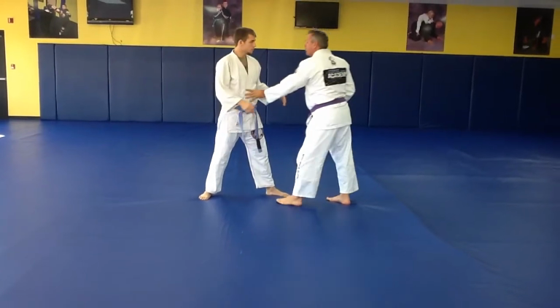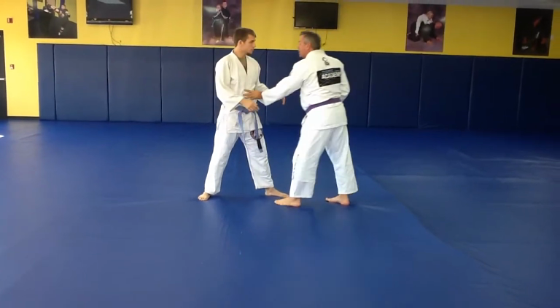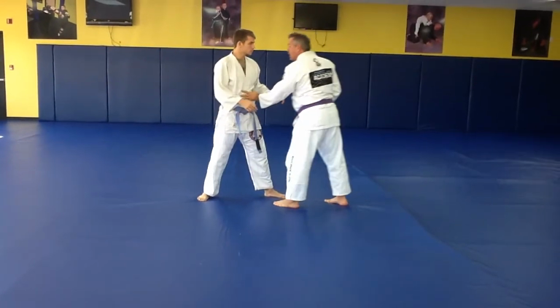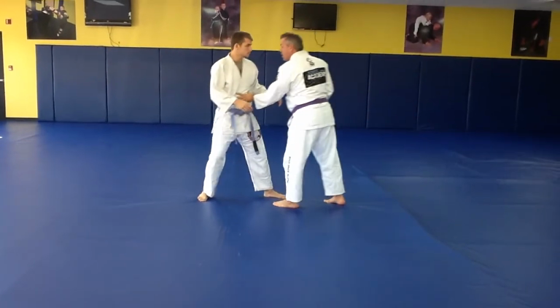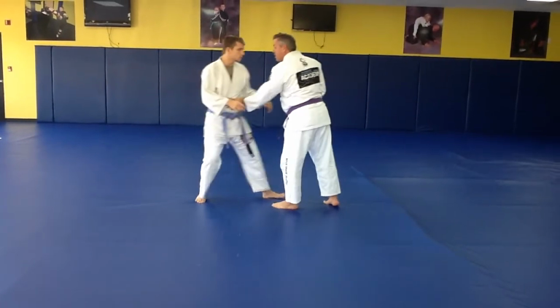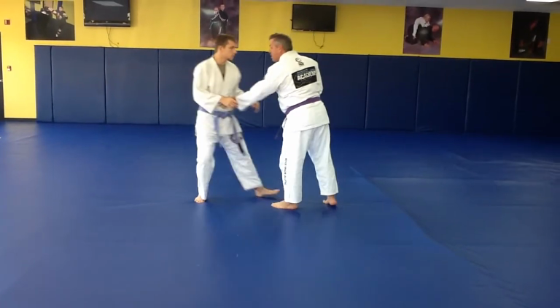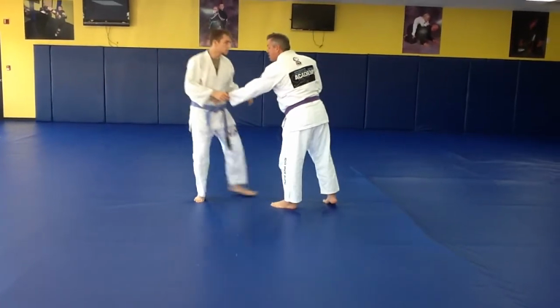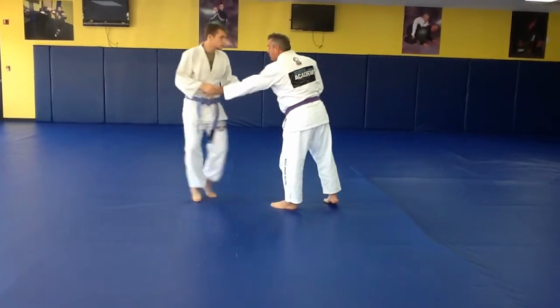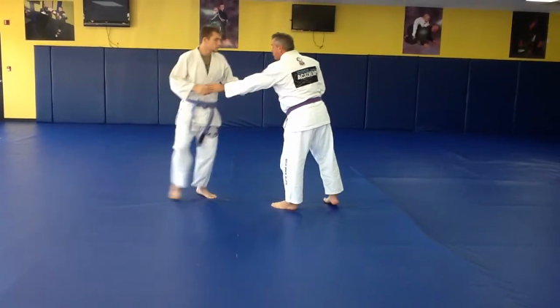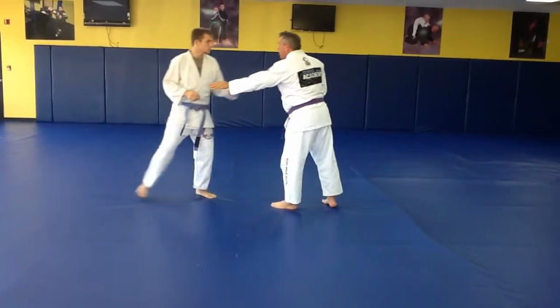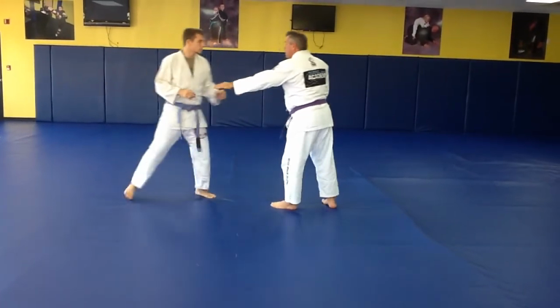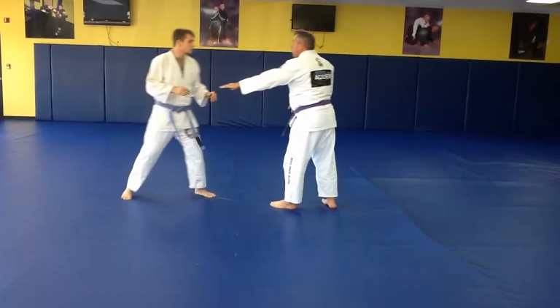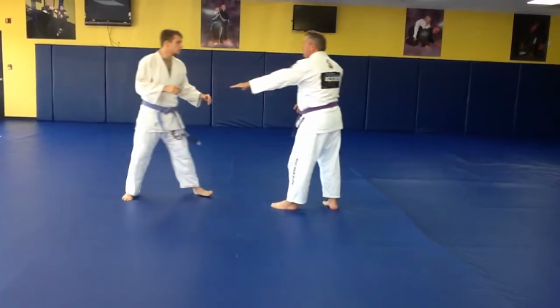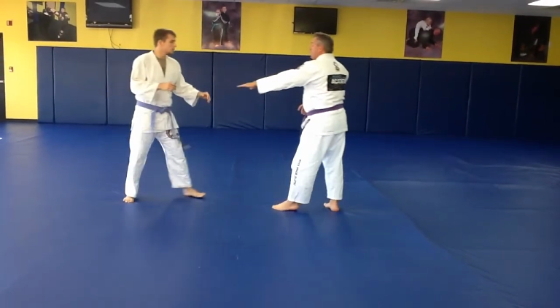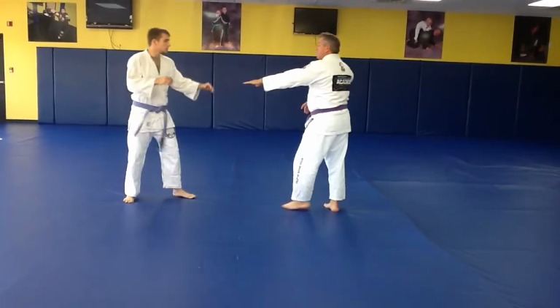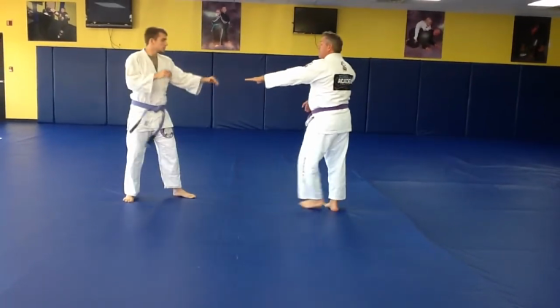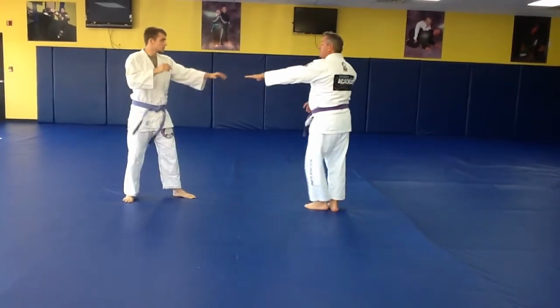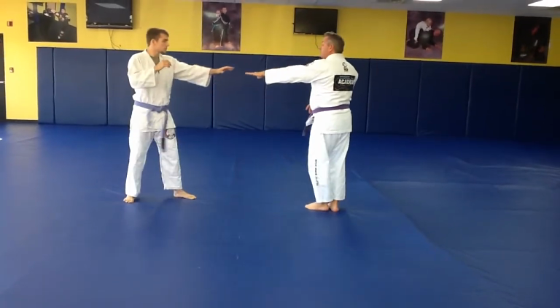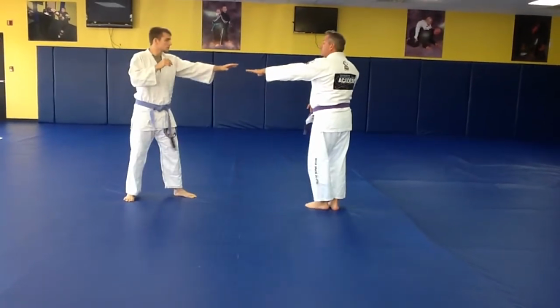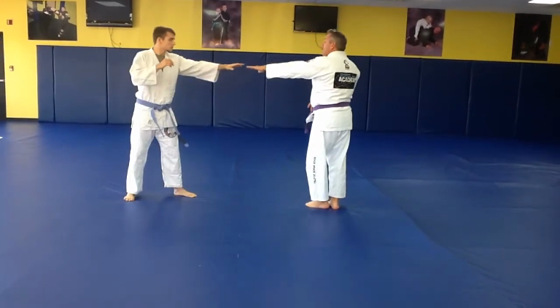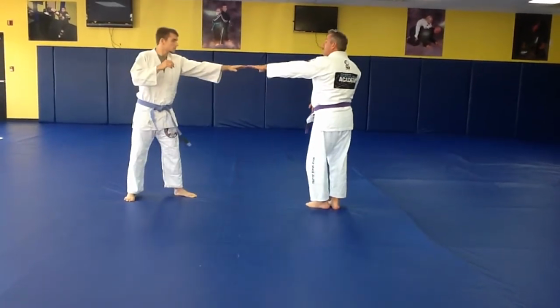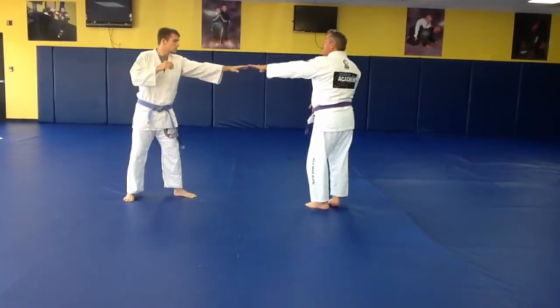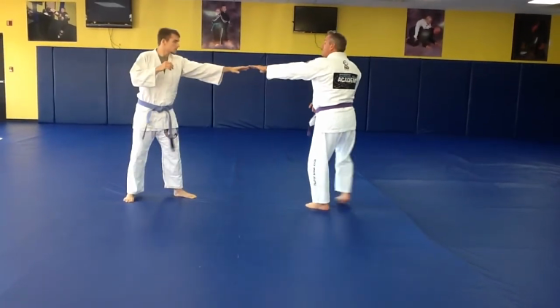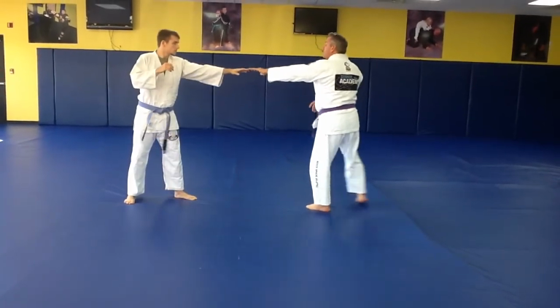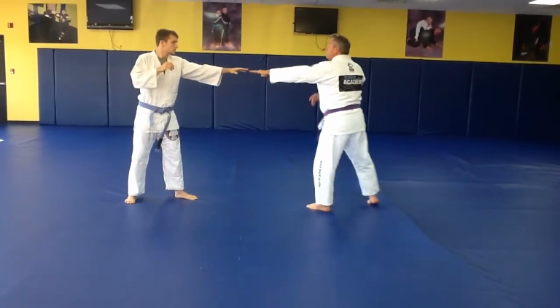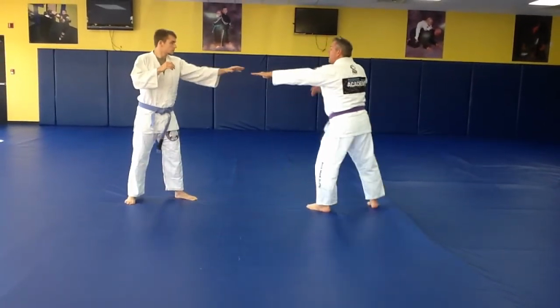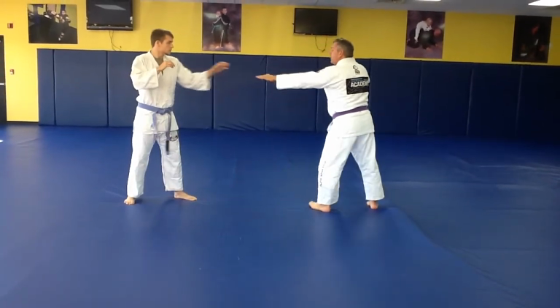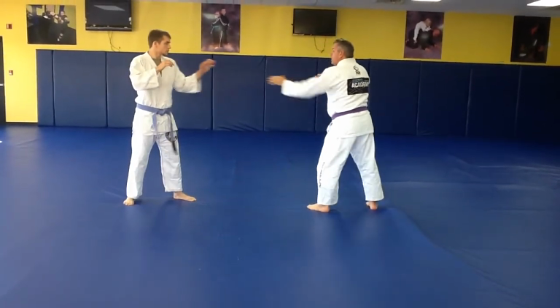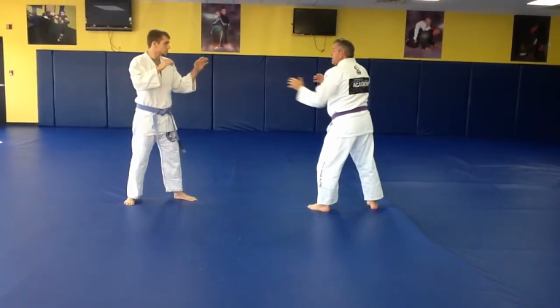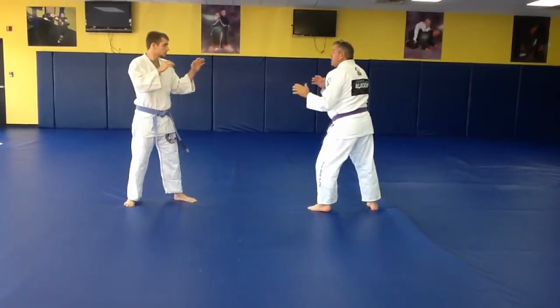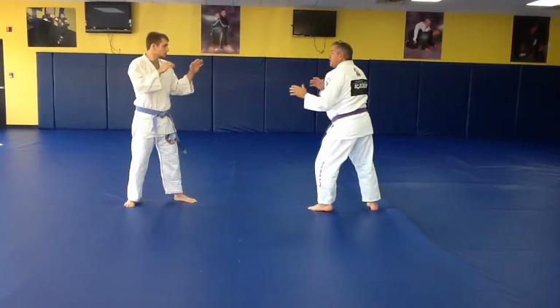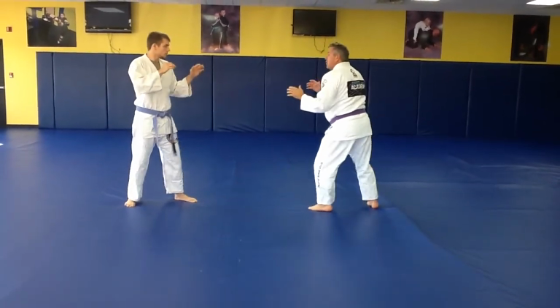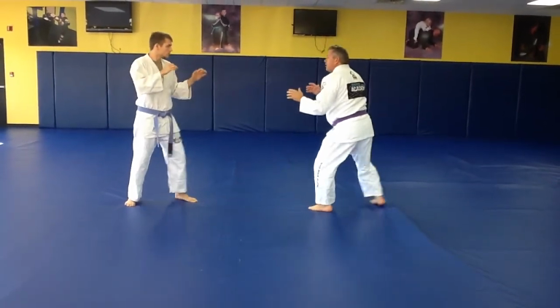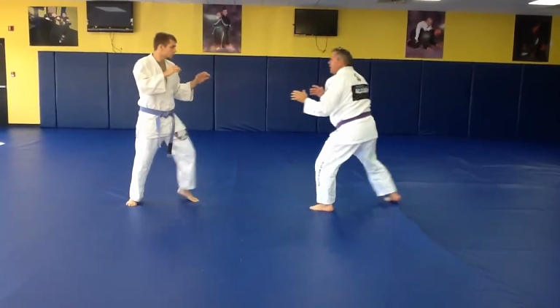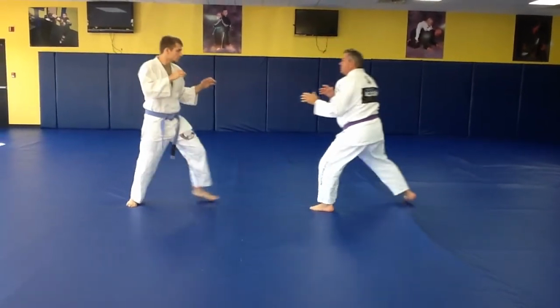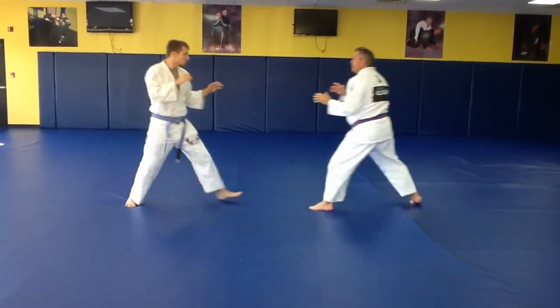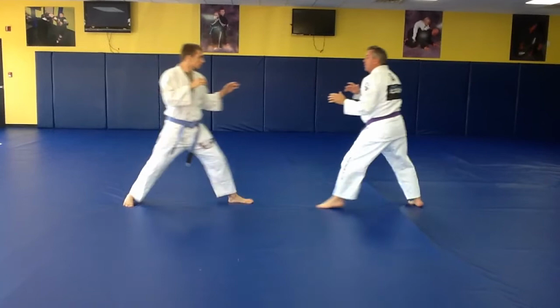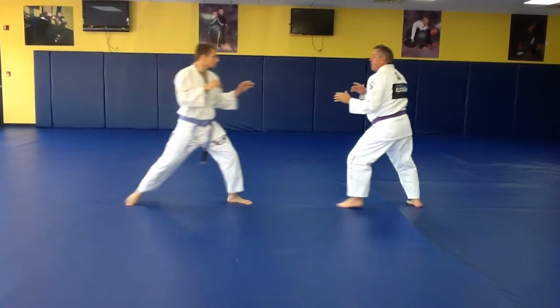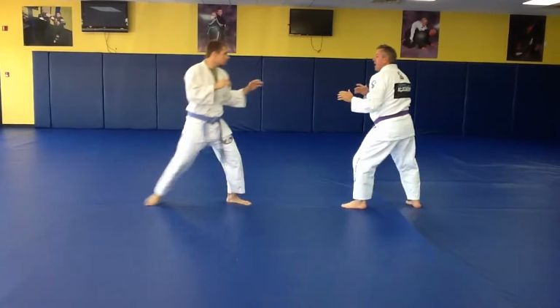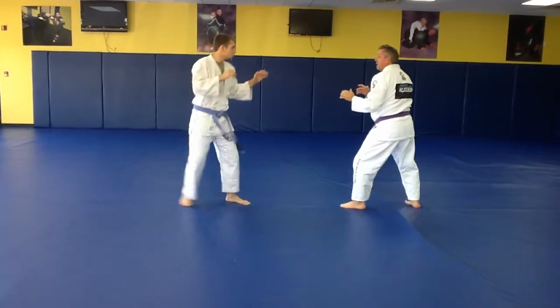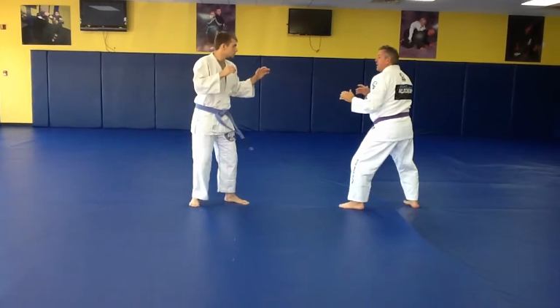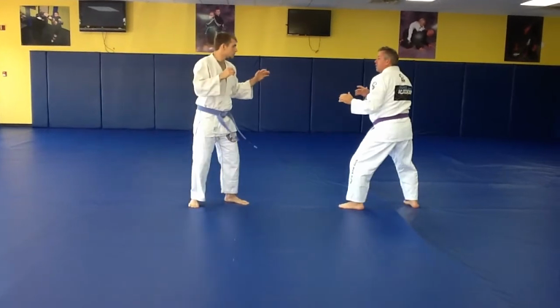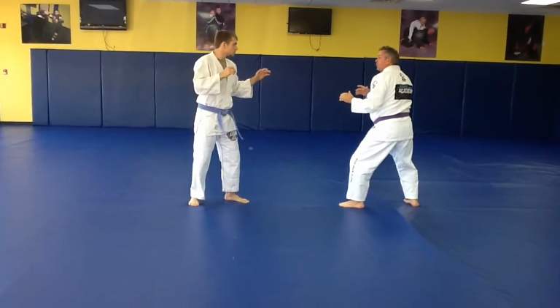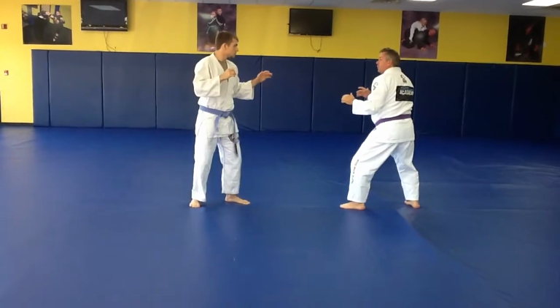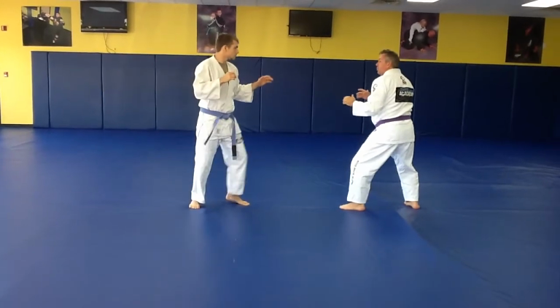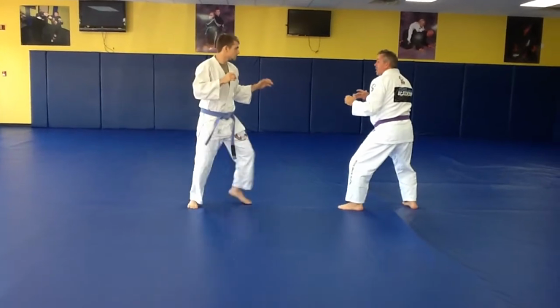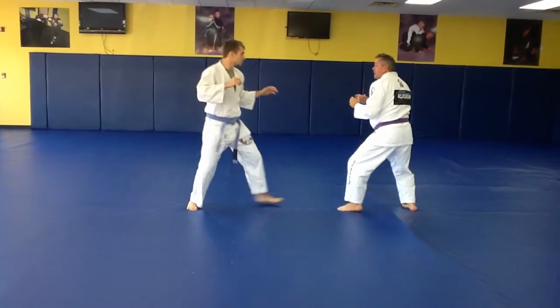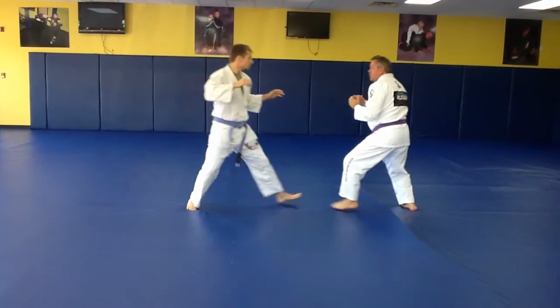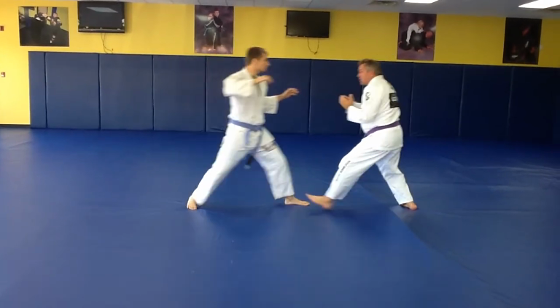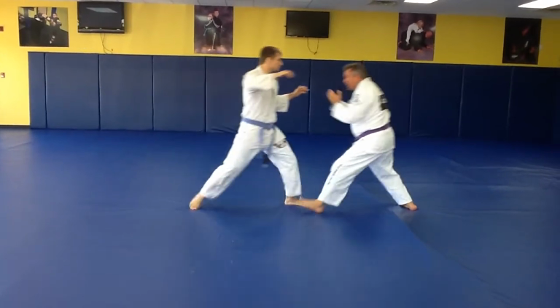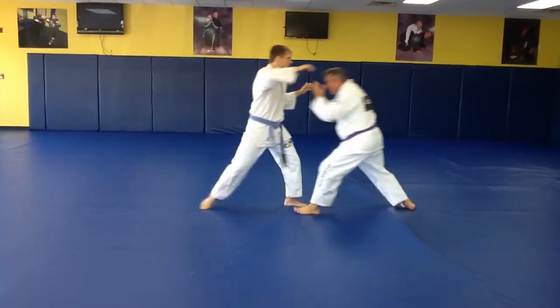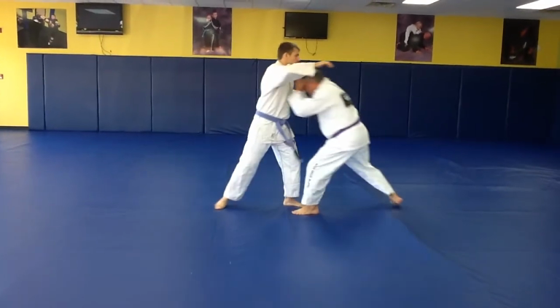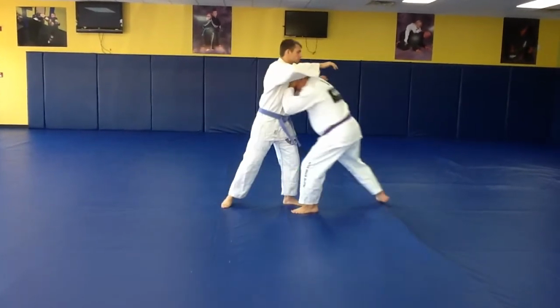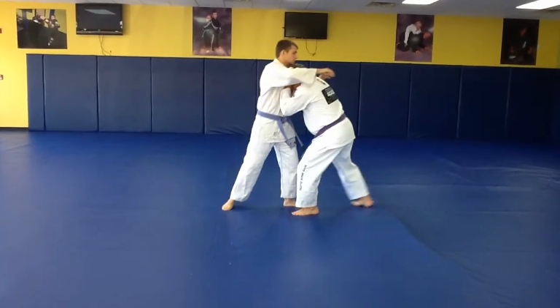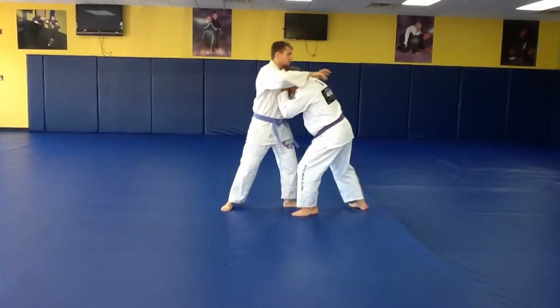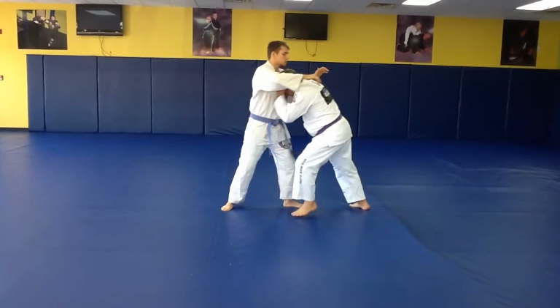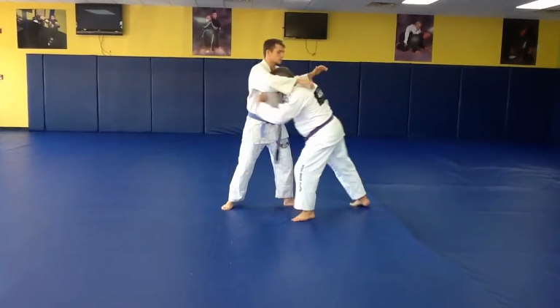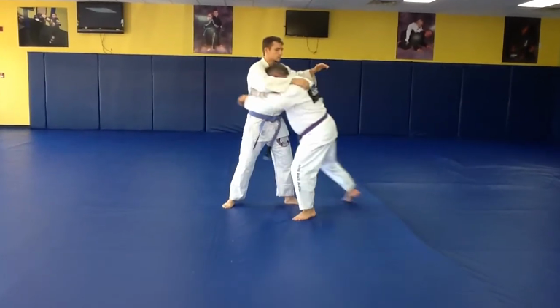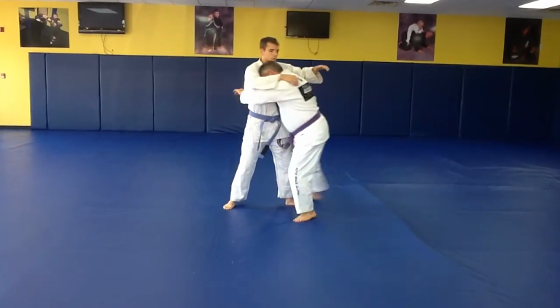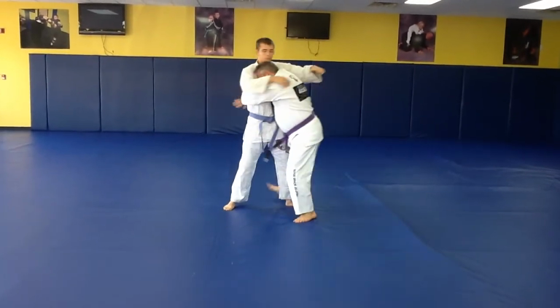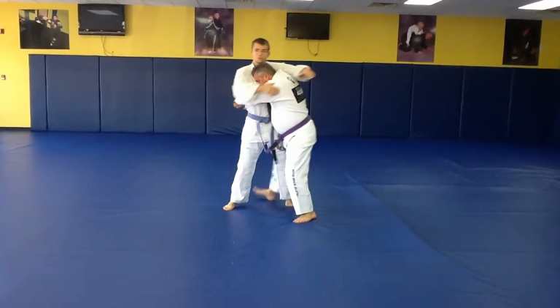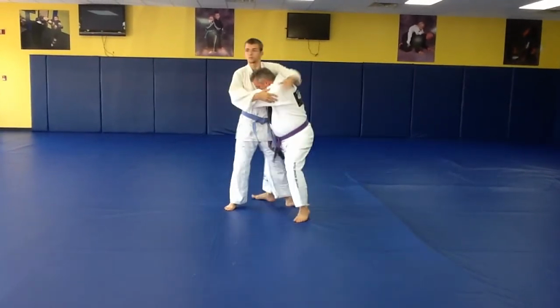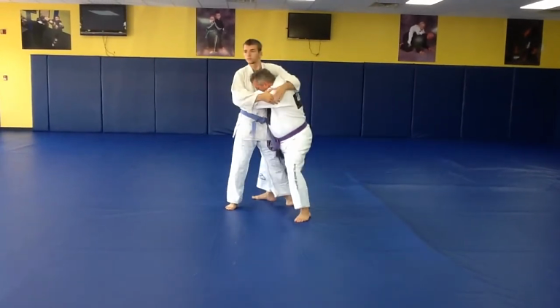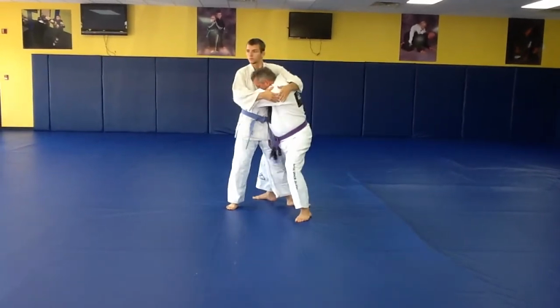This keeps him off balance and a little bit in control. In its entirety: he steps in, I step back. He goes to punch — in, clinch.